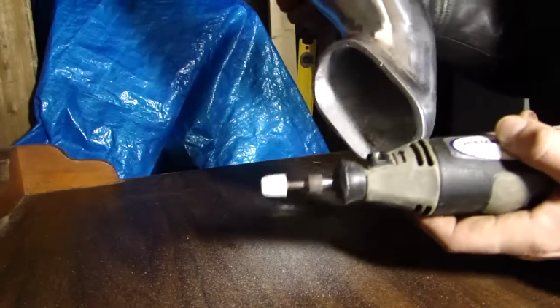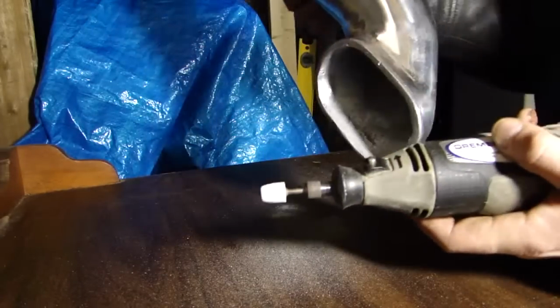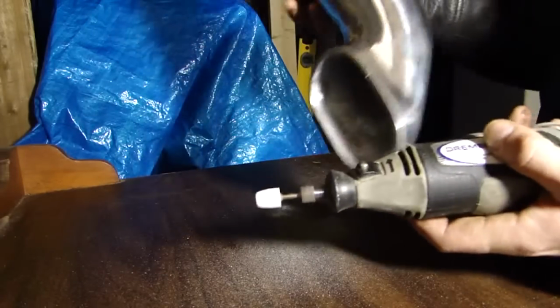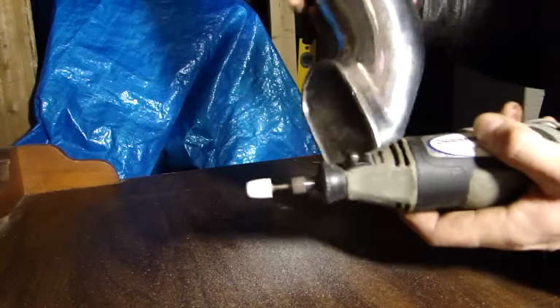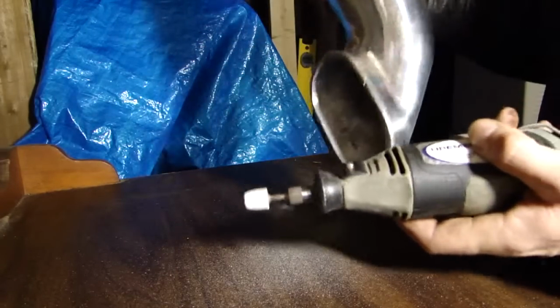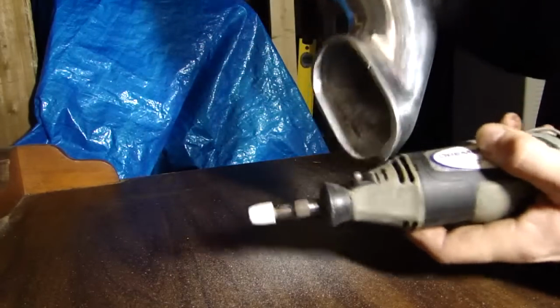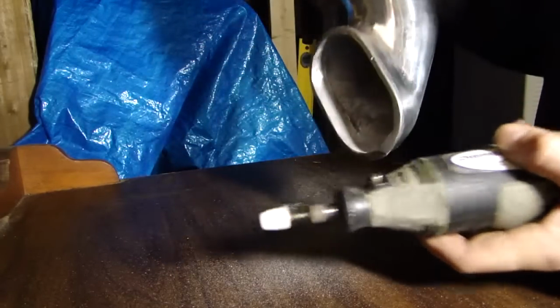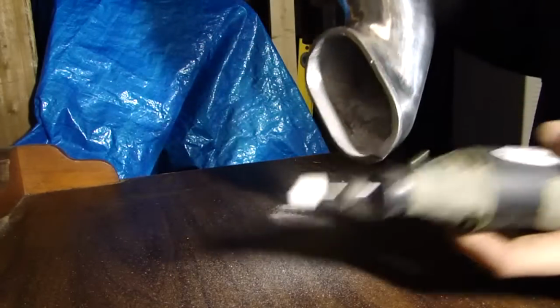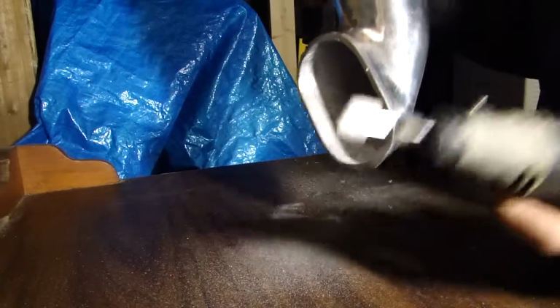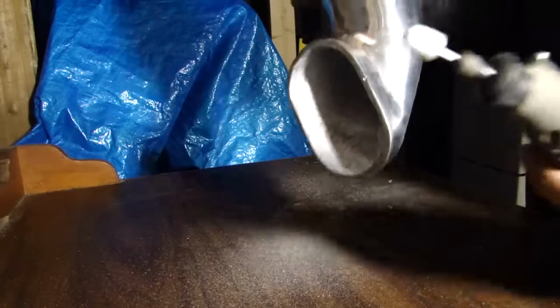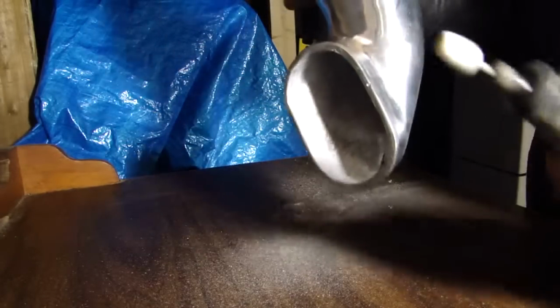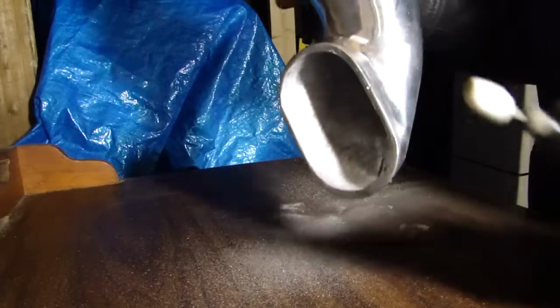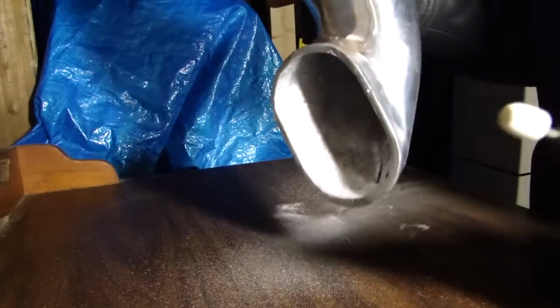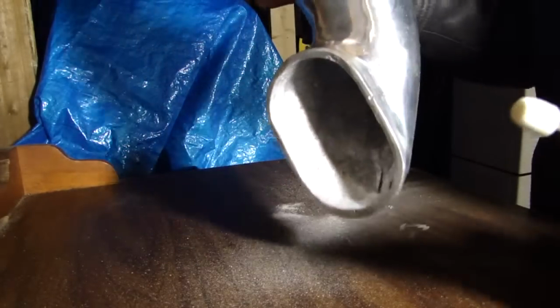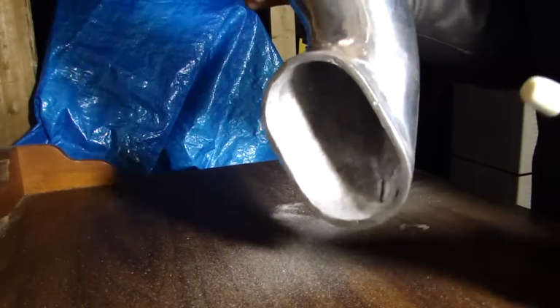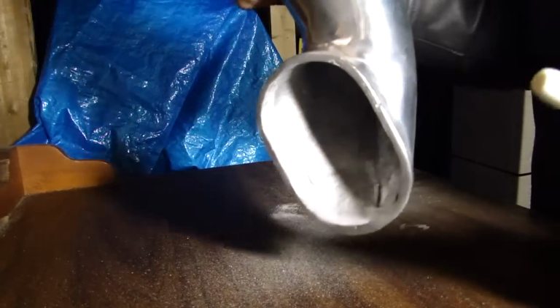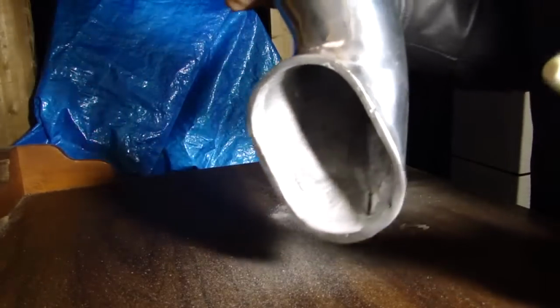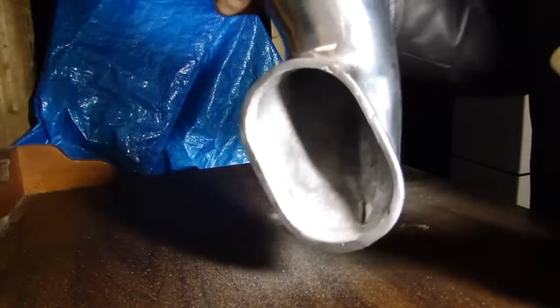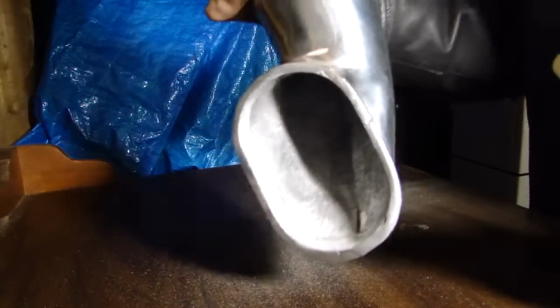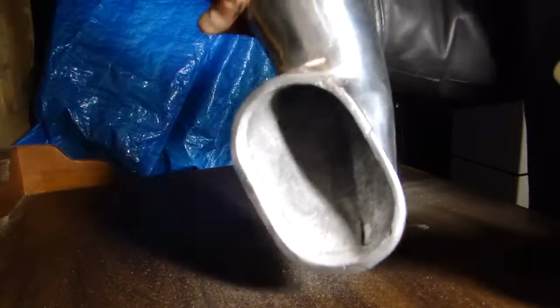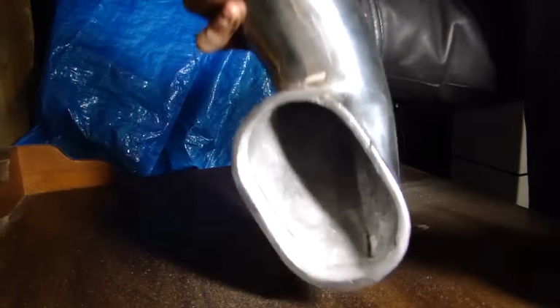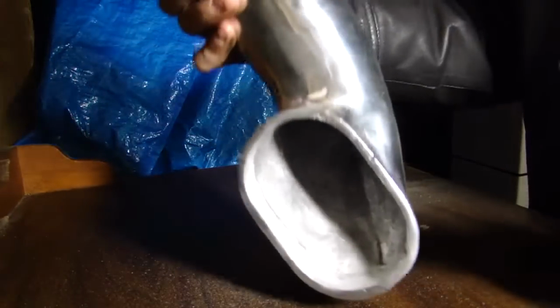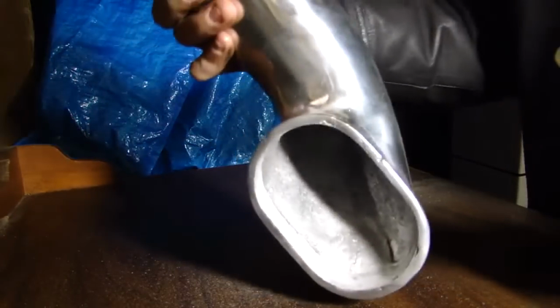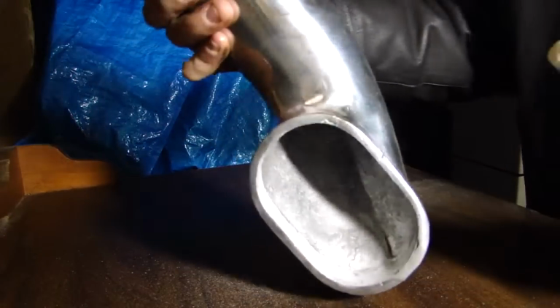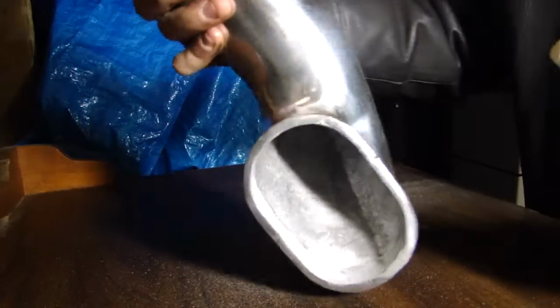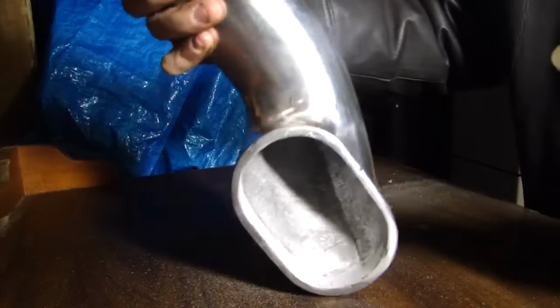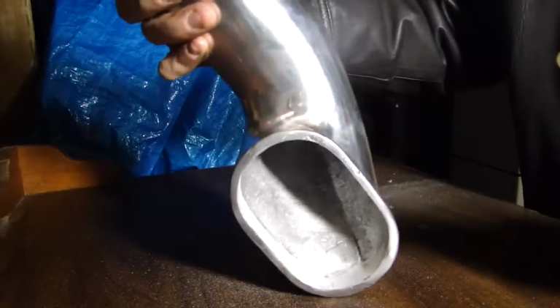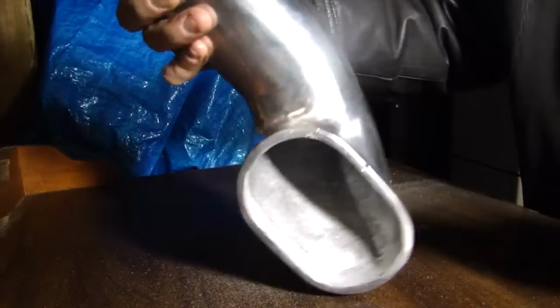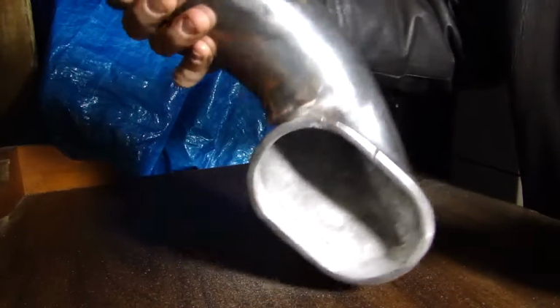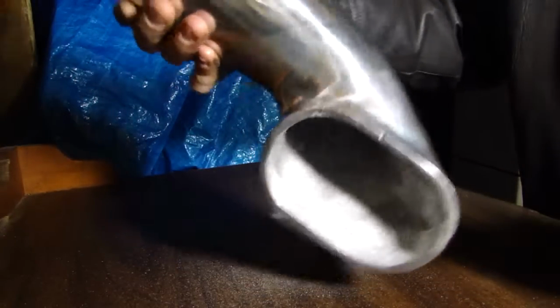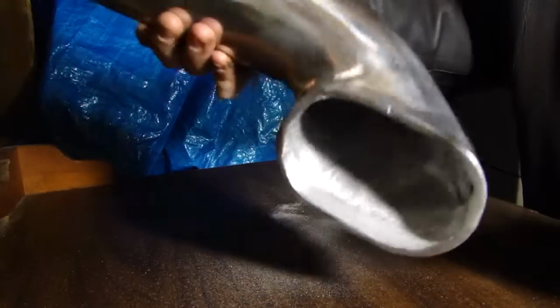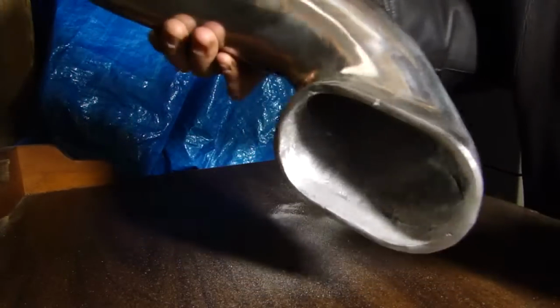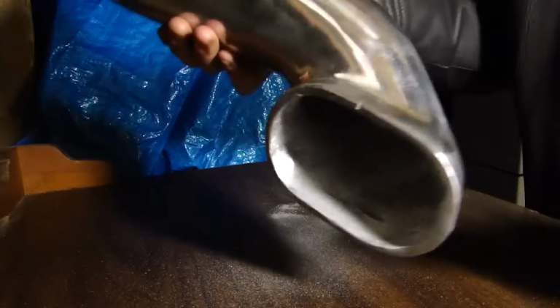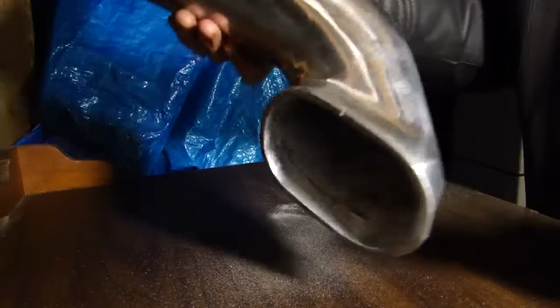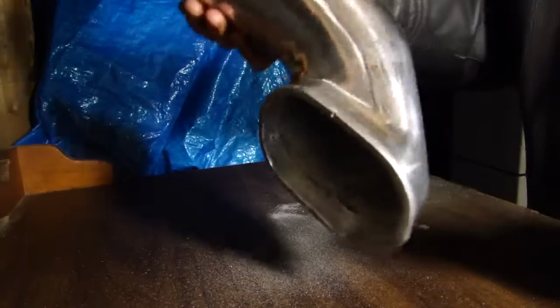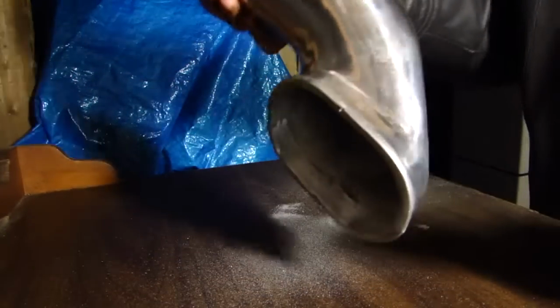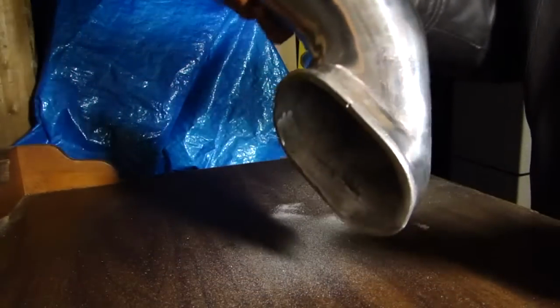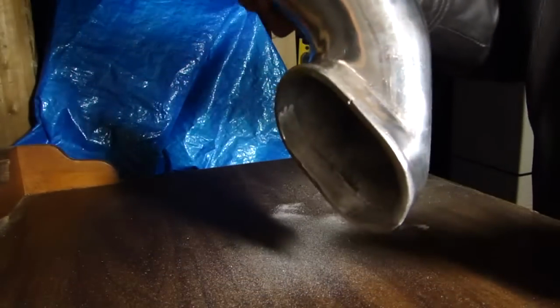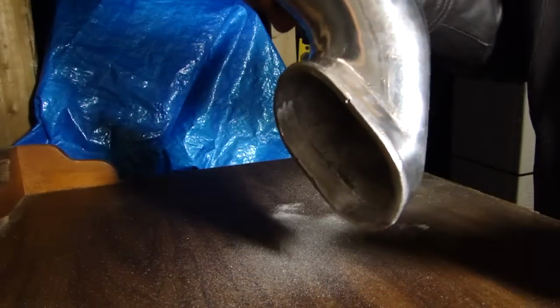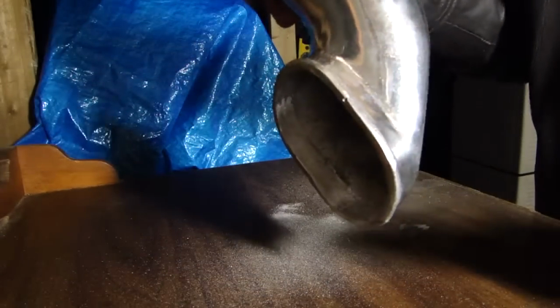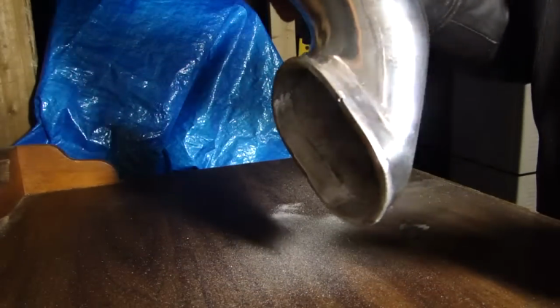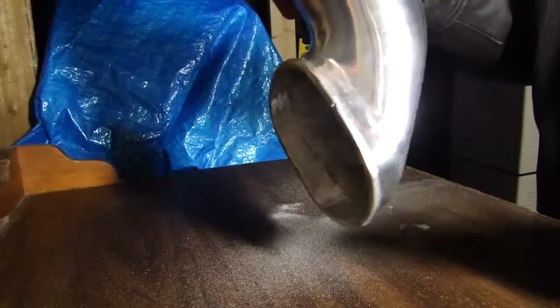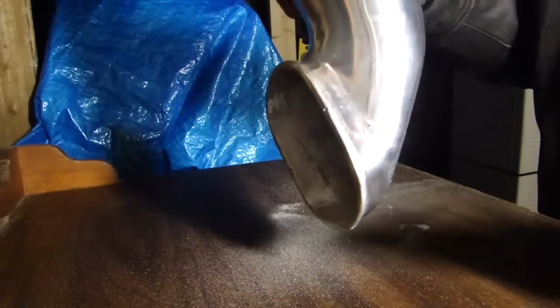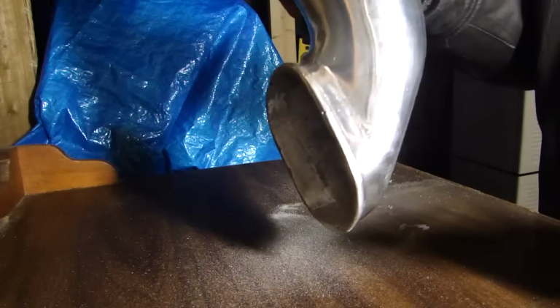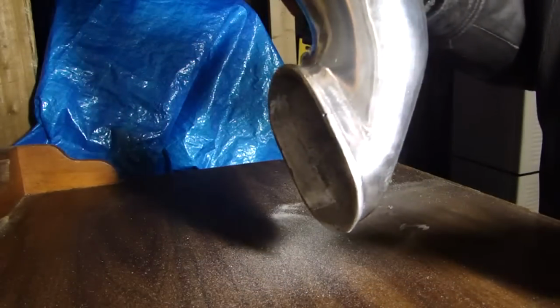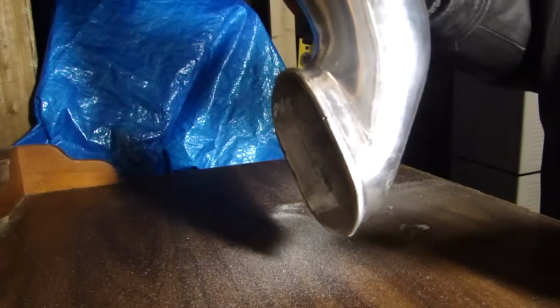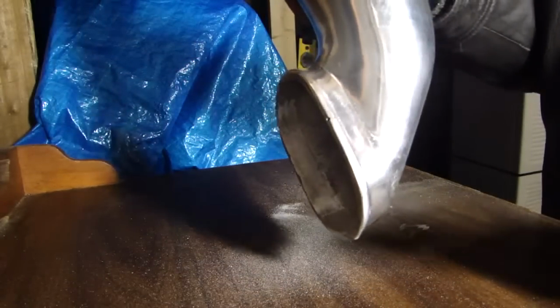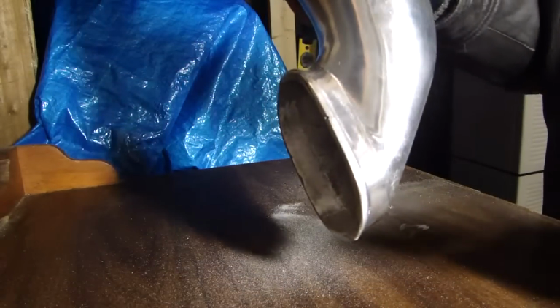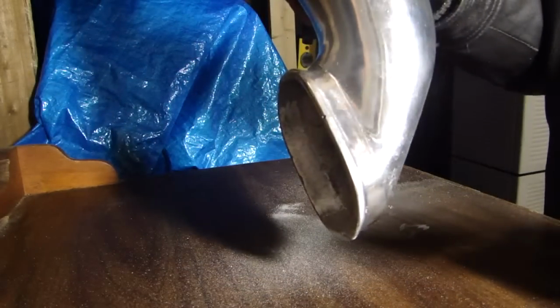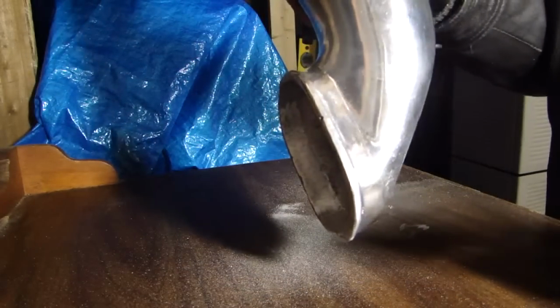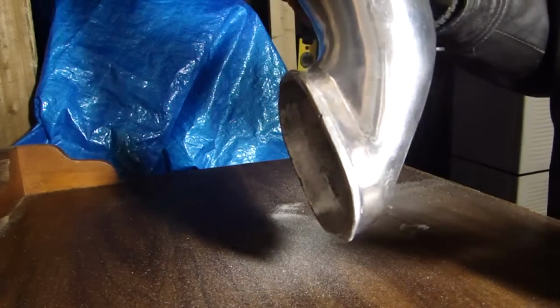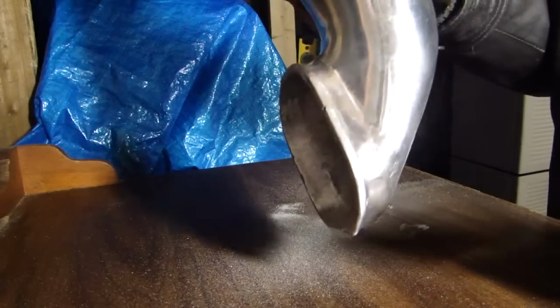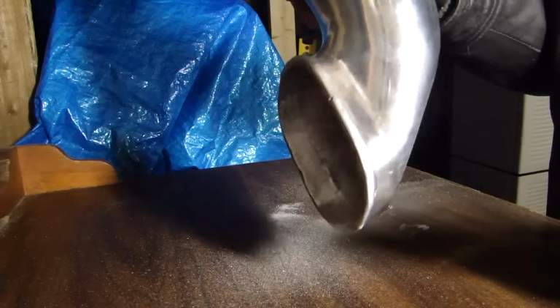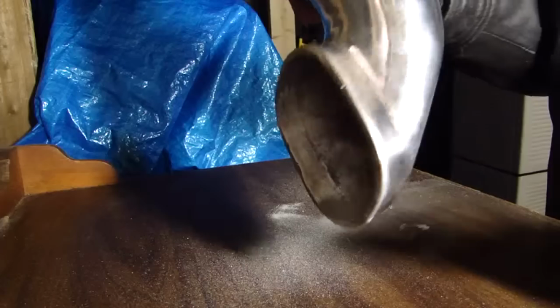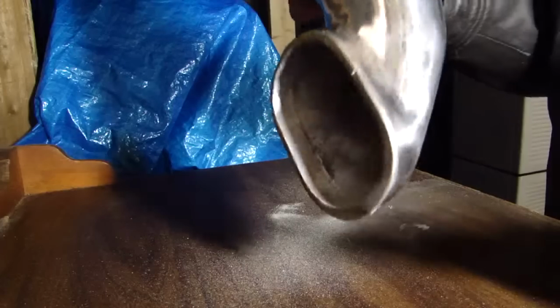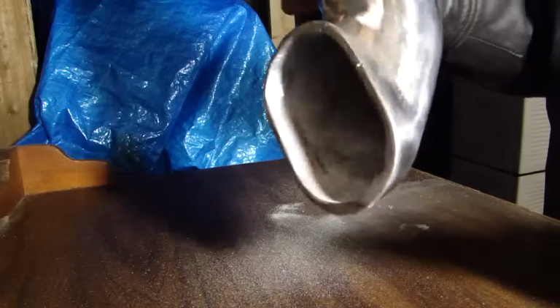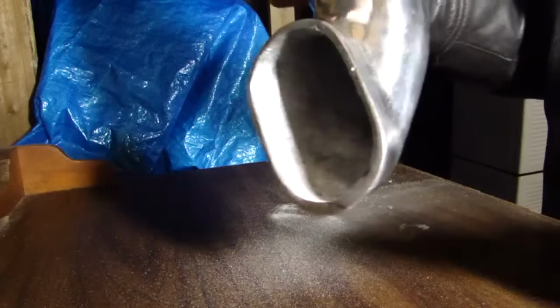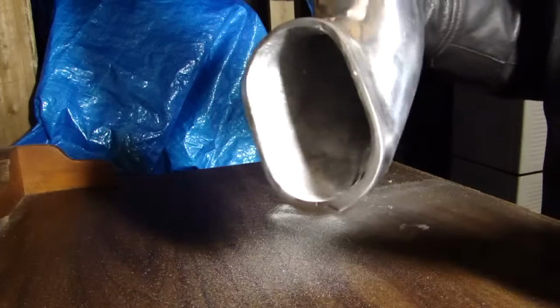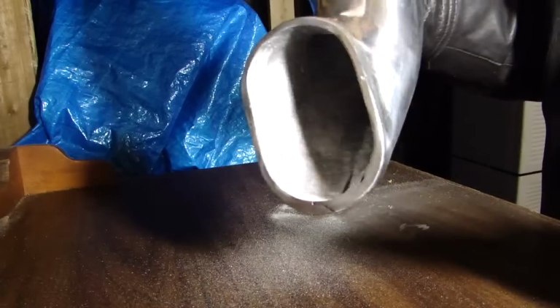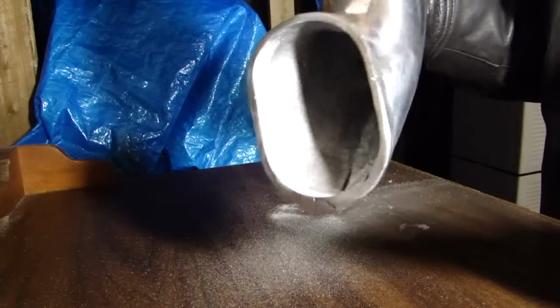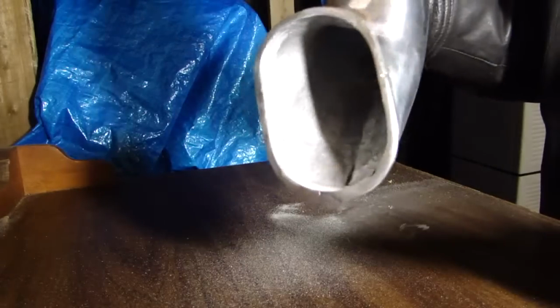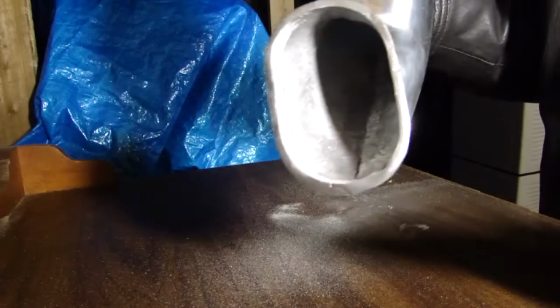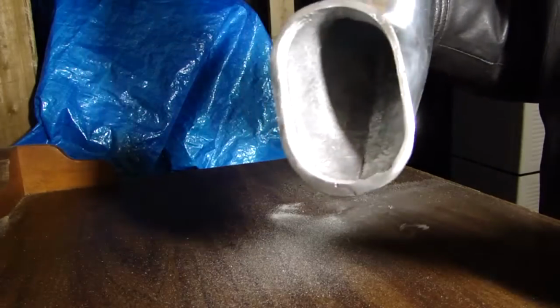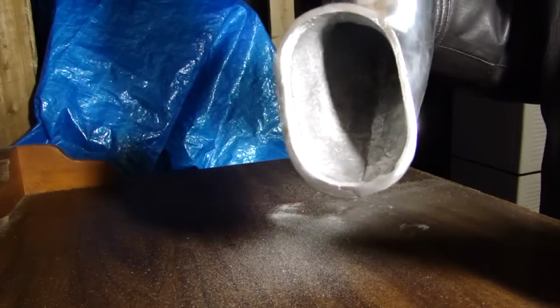It's actually doing really well. You can see inside there, it's grinding it right smooth.